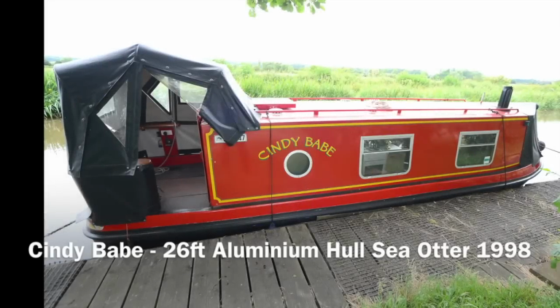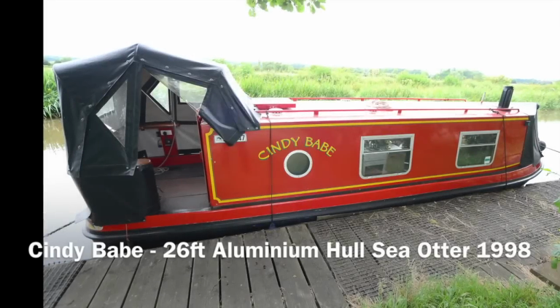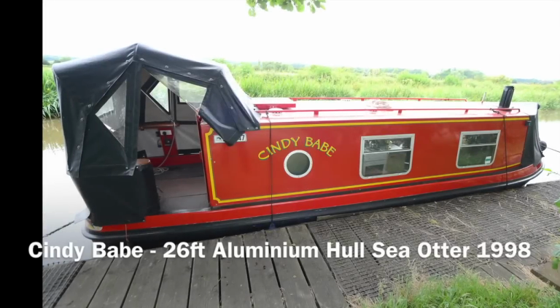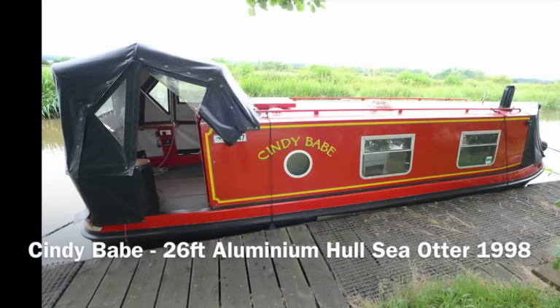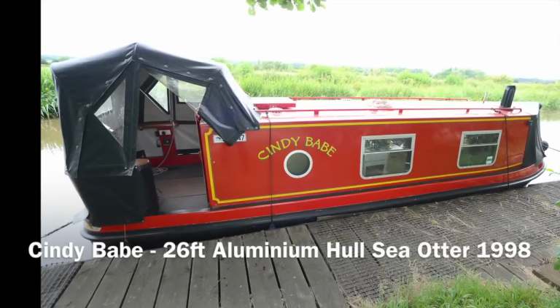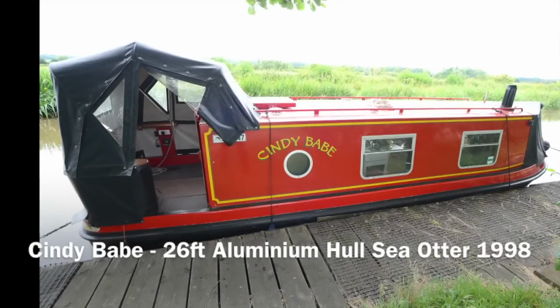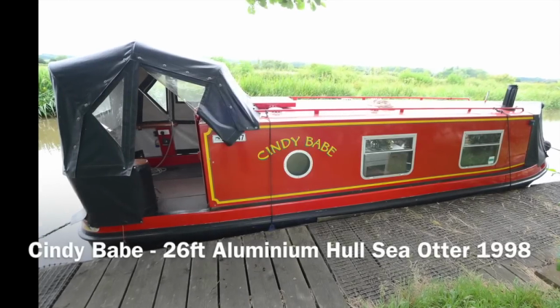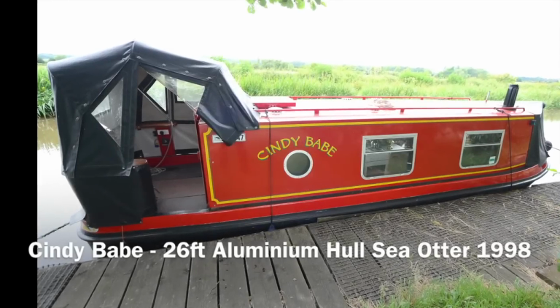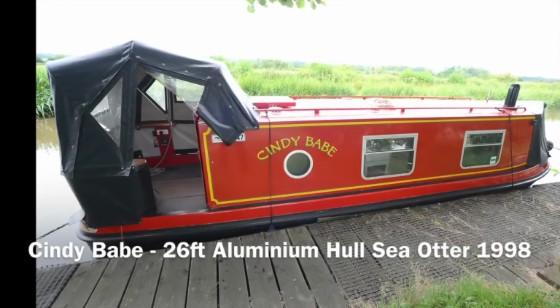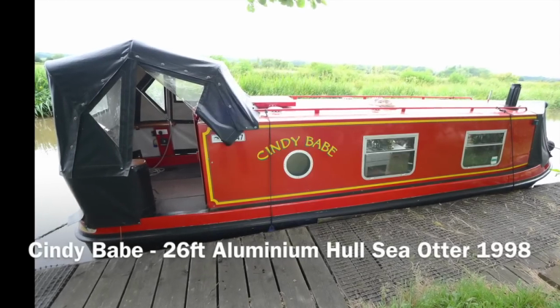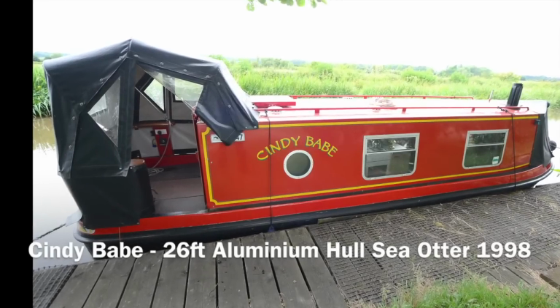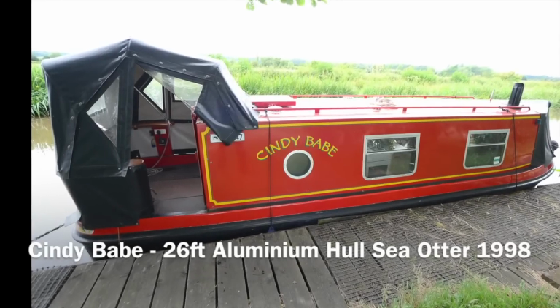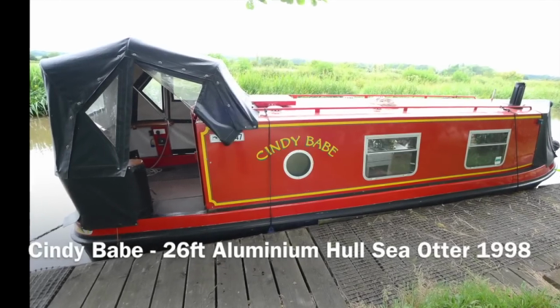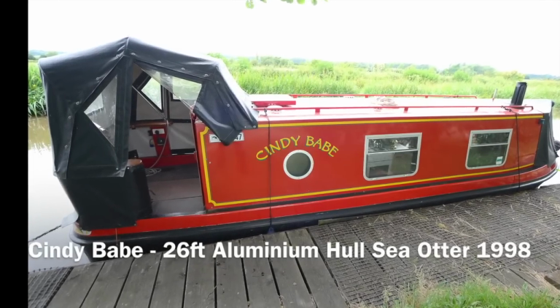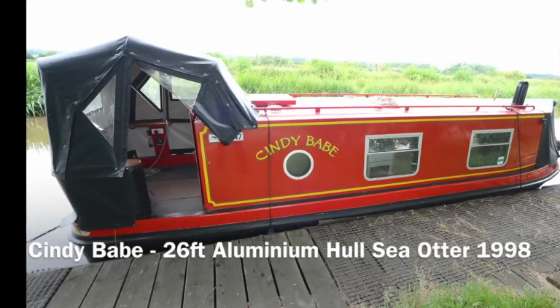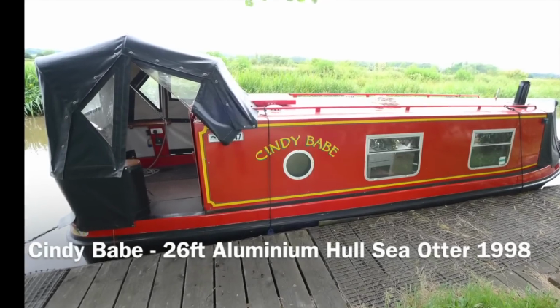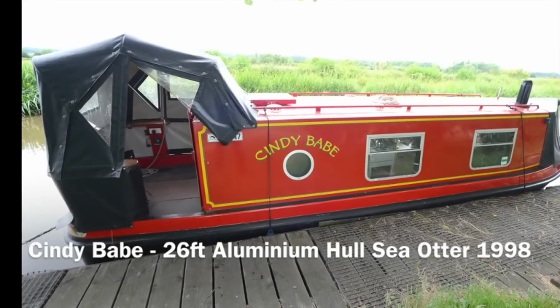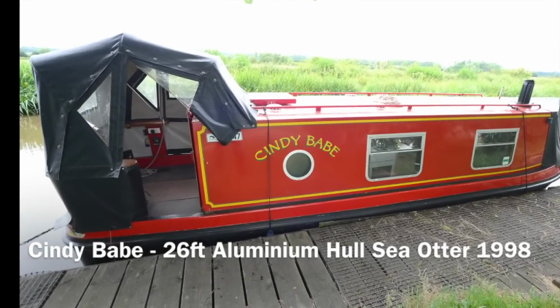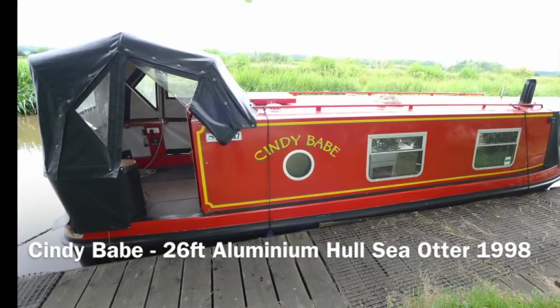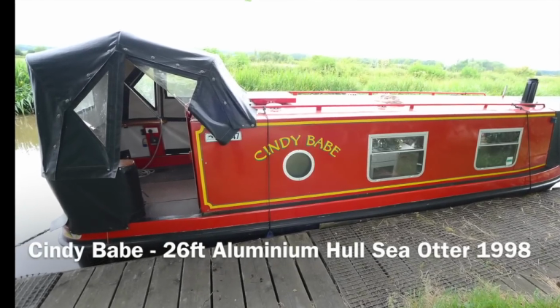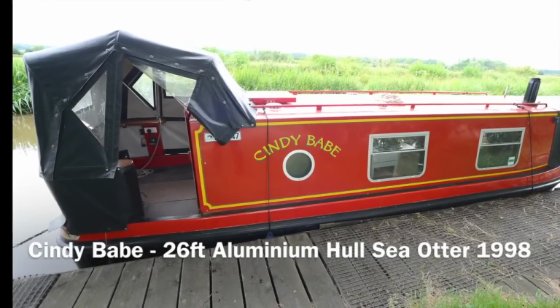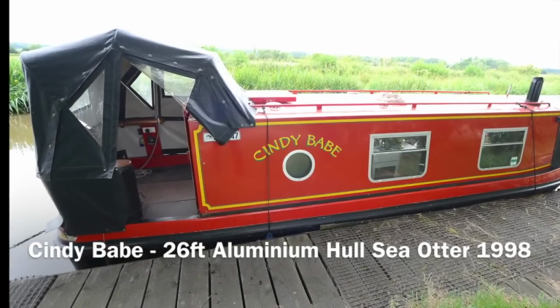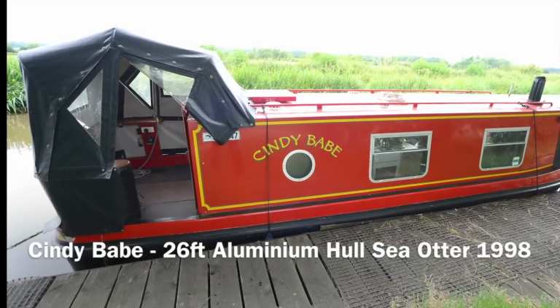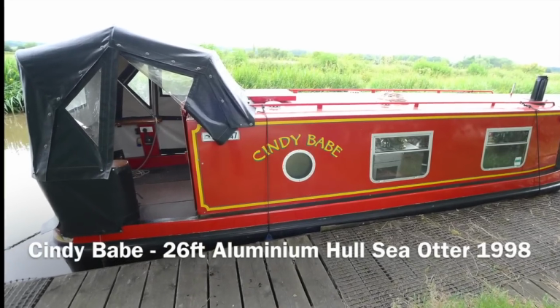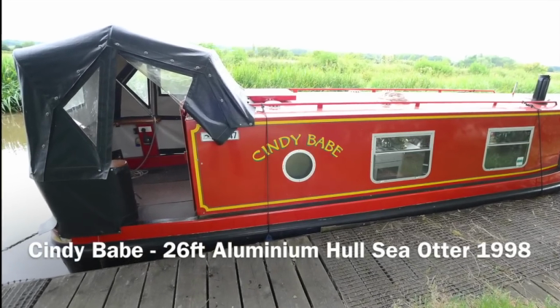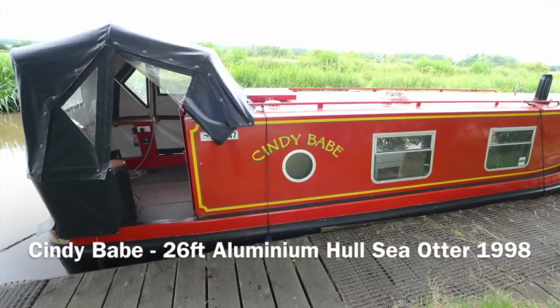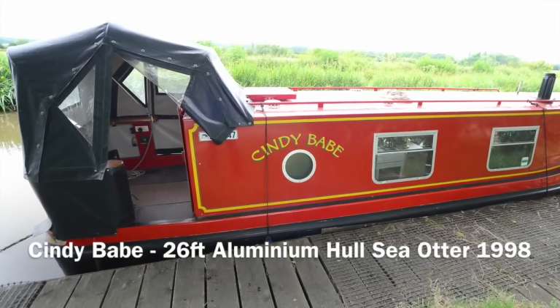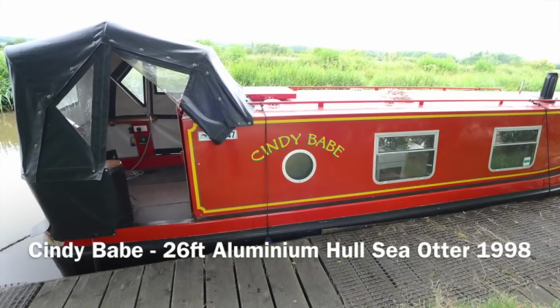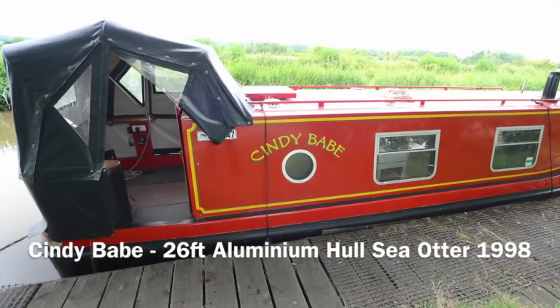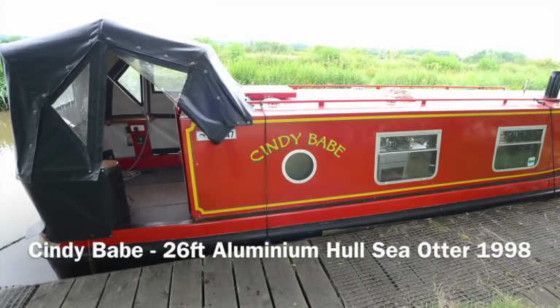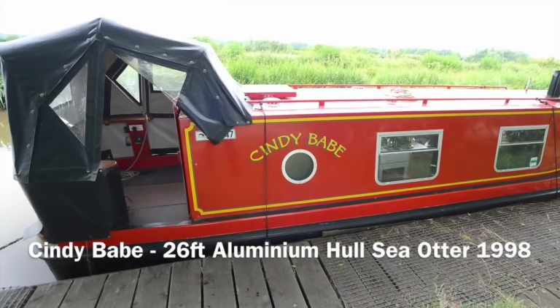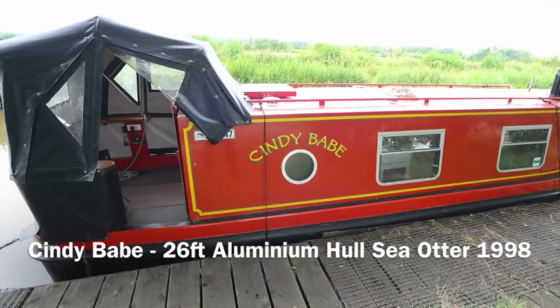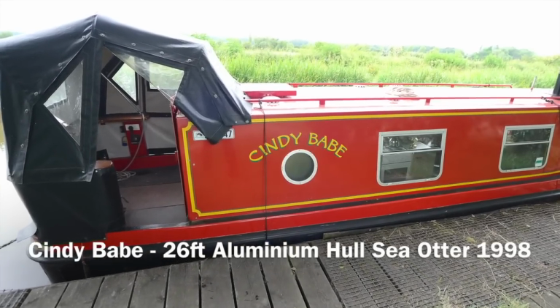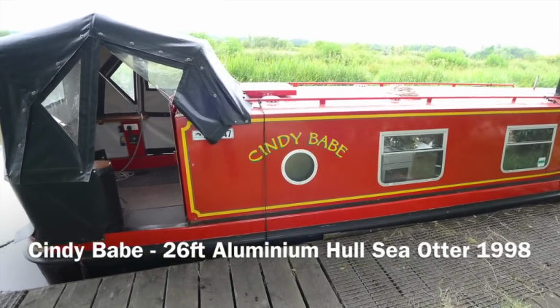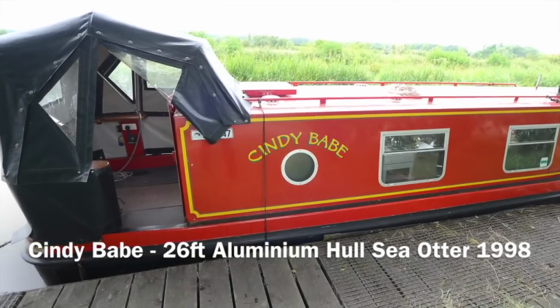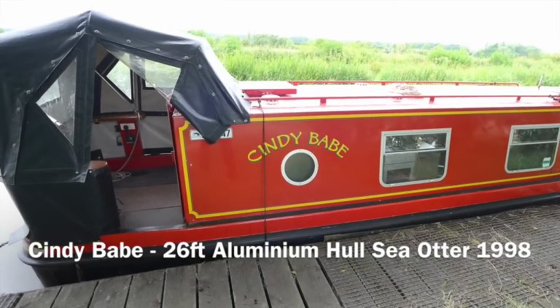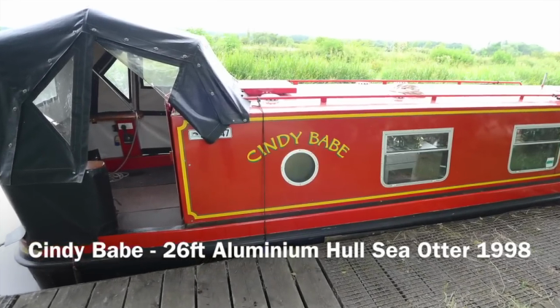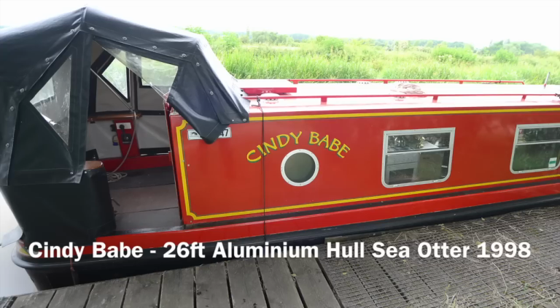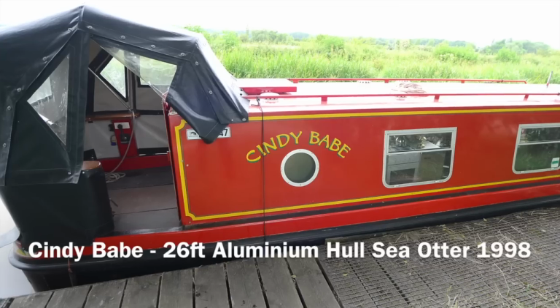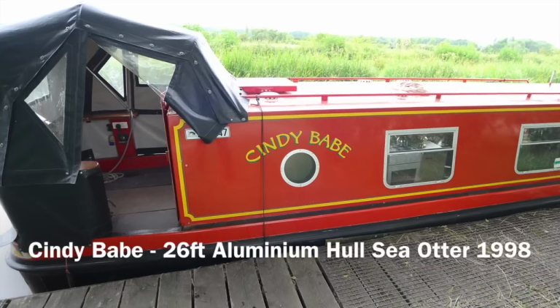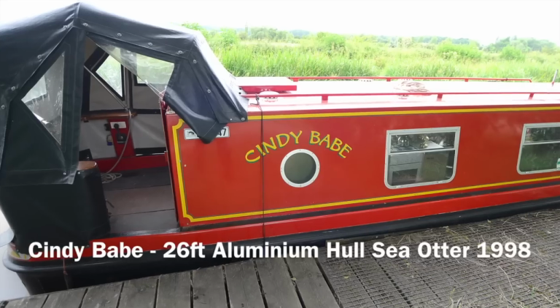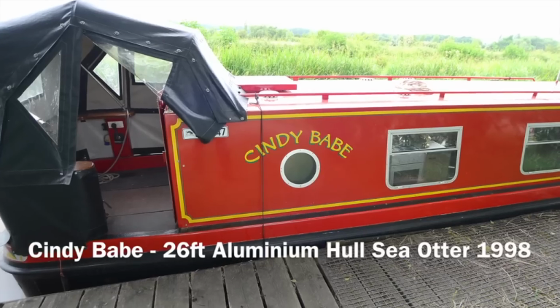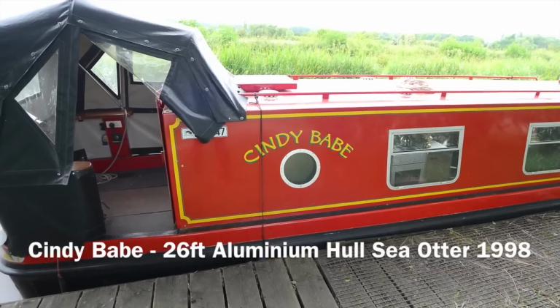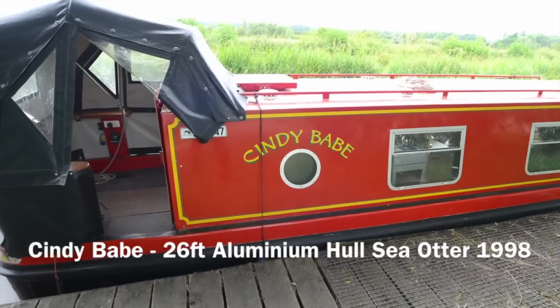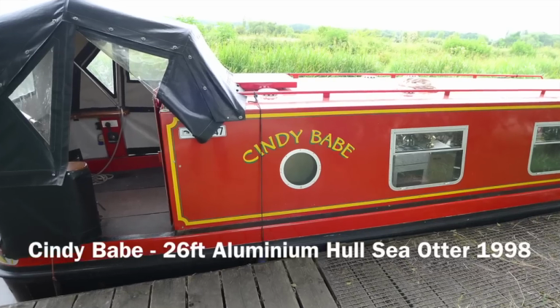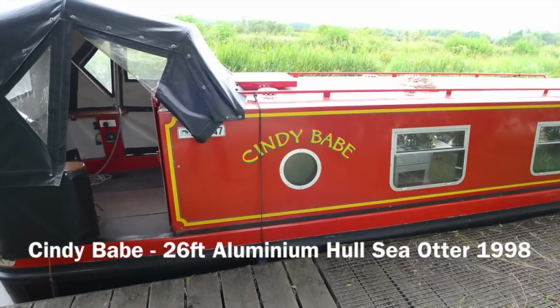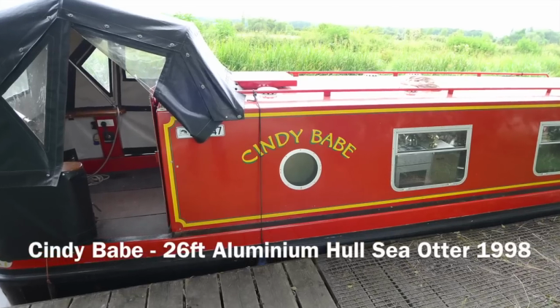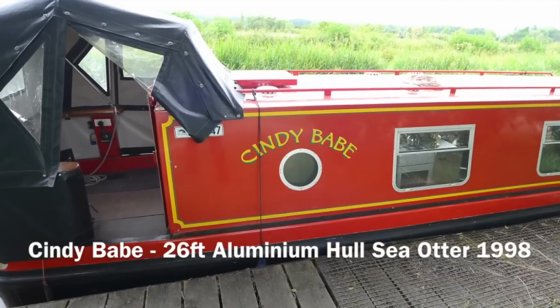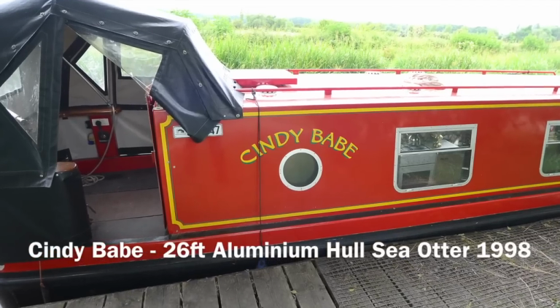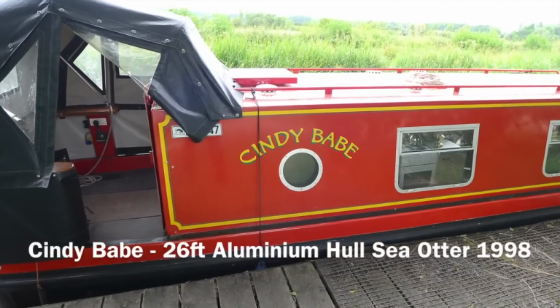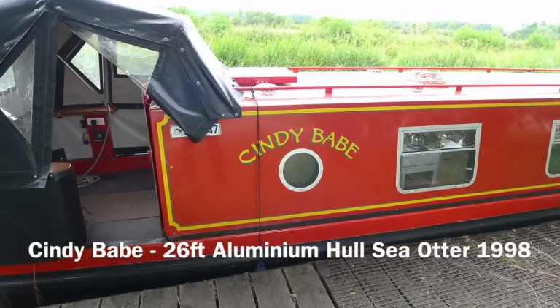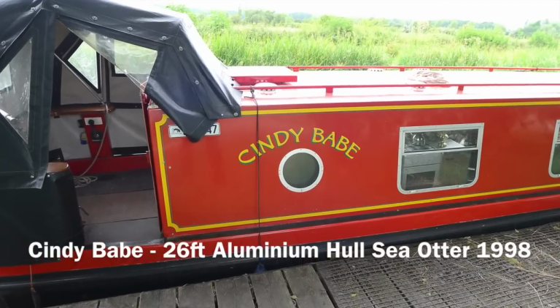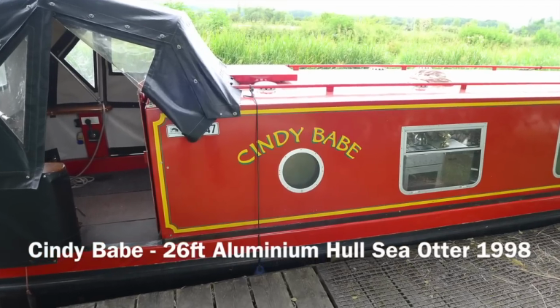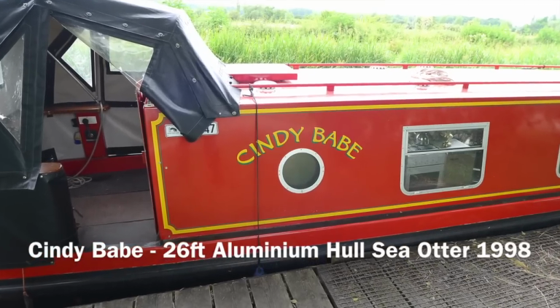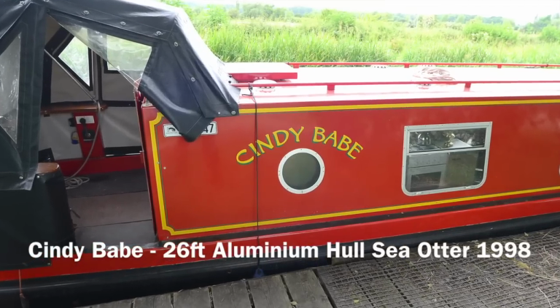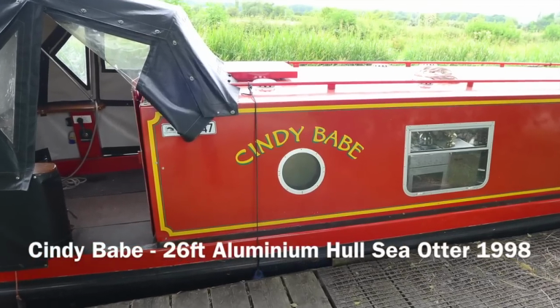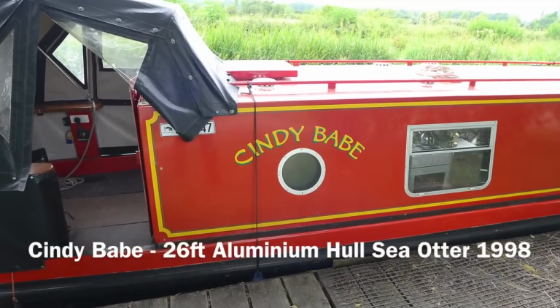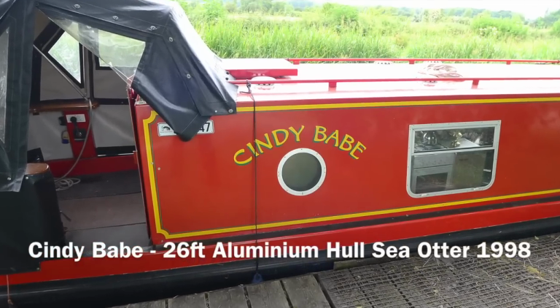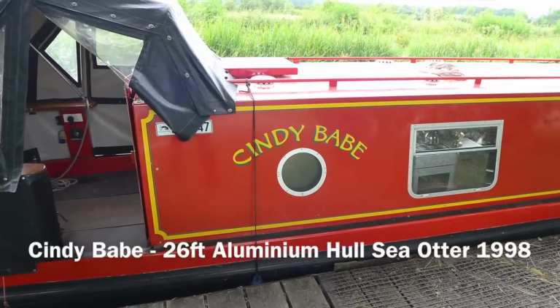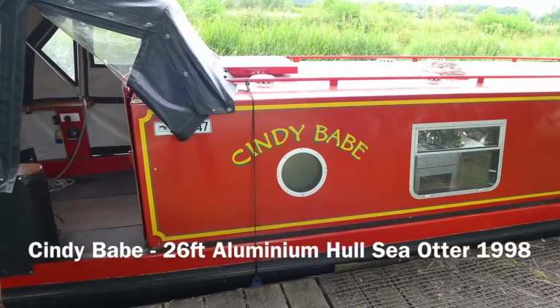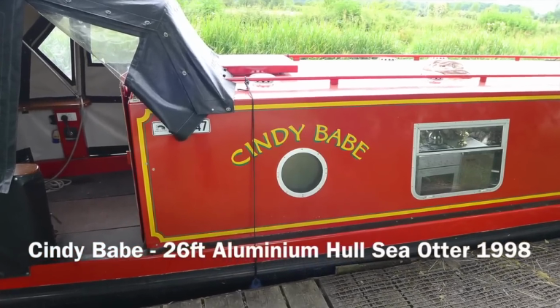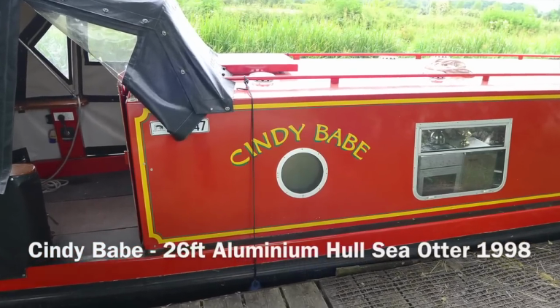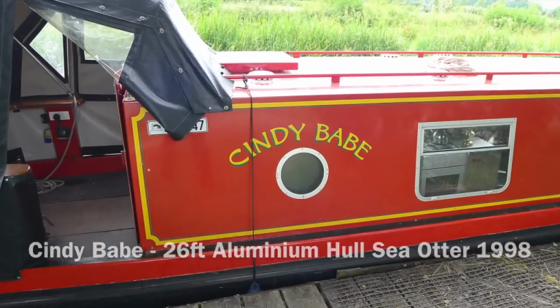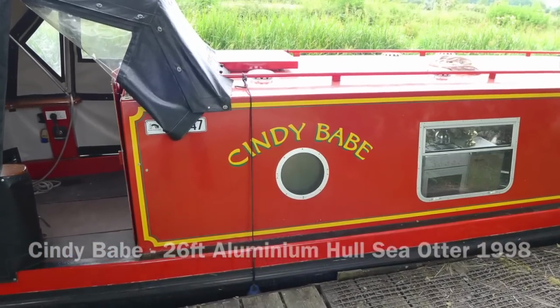This is Cindy Babe, which is the caption. This is a 26-foot aluminium Sea Otter from 1998.